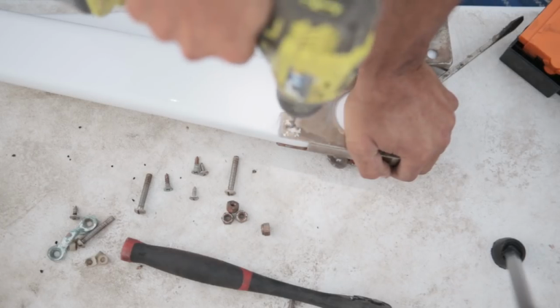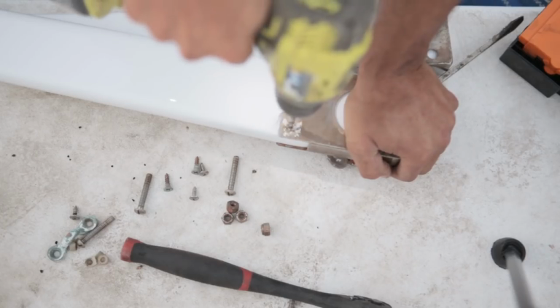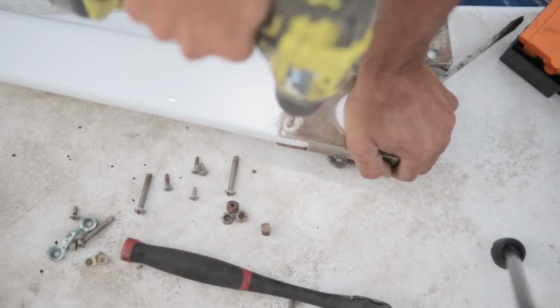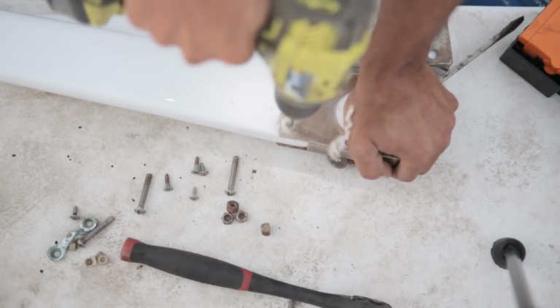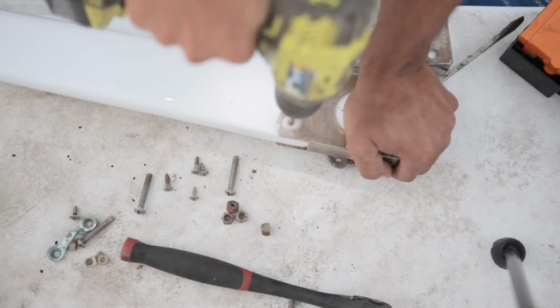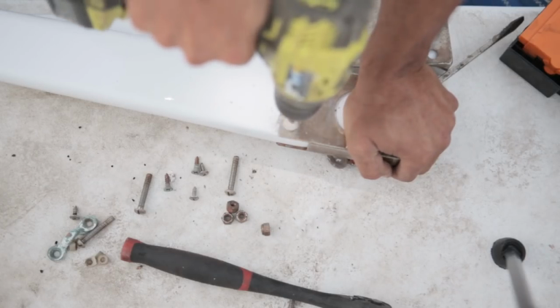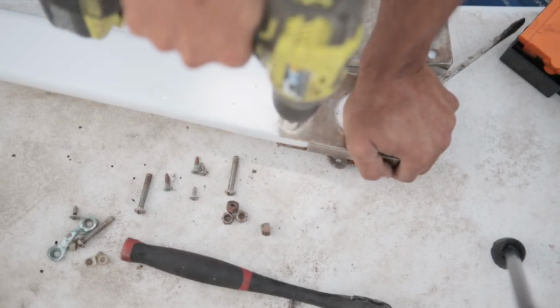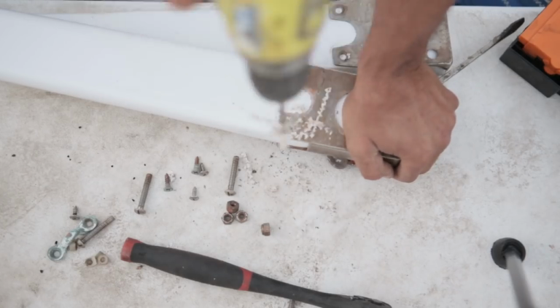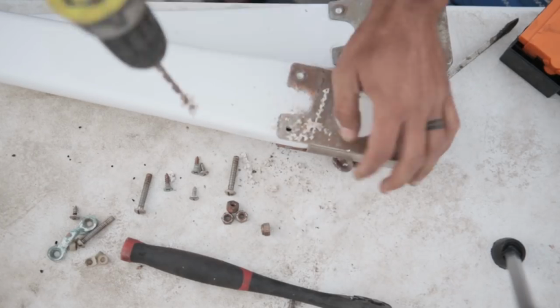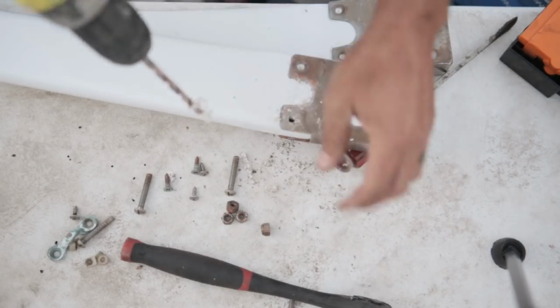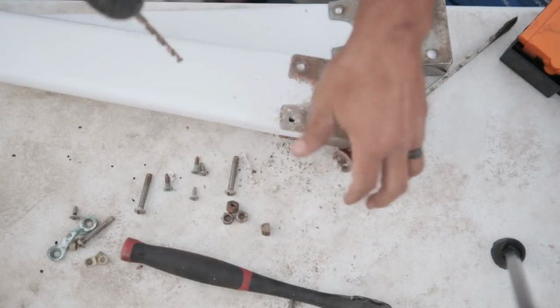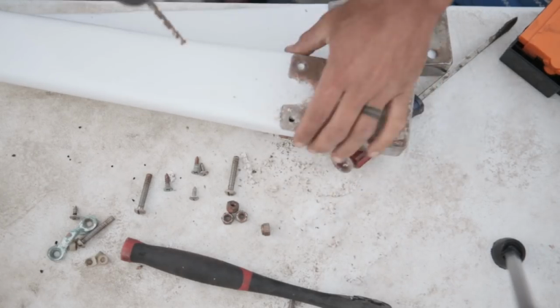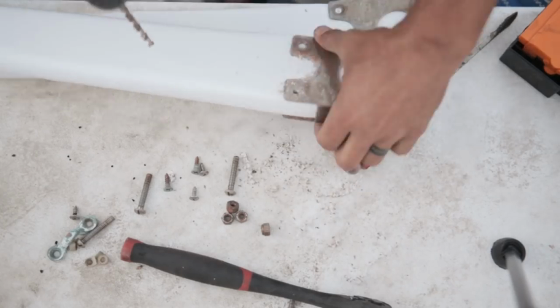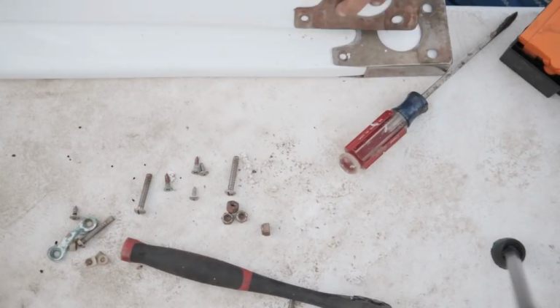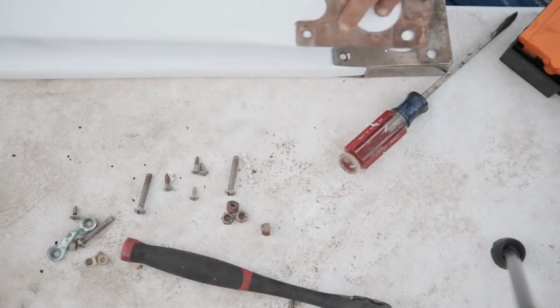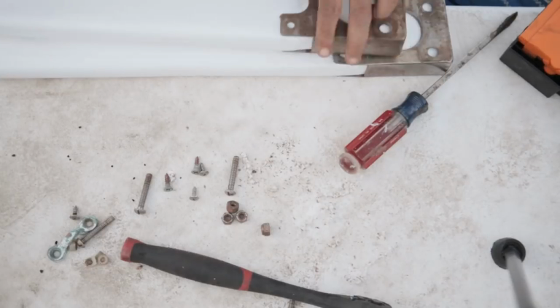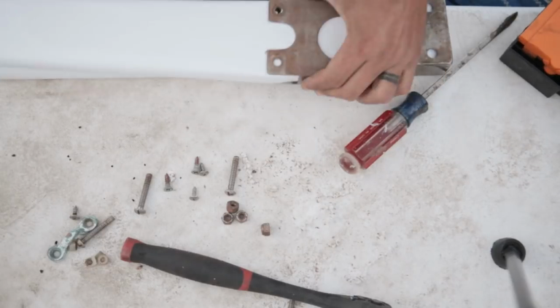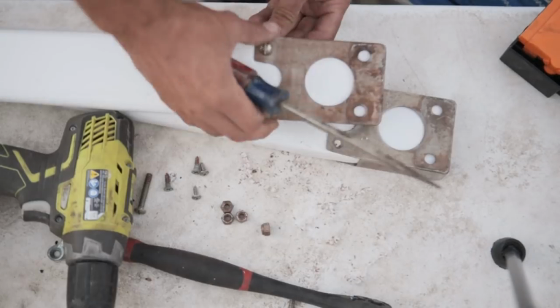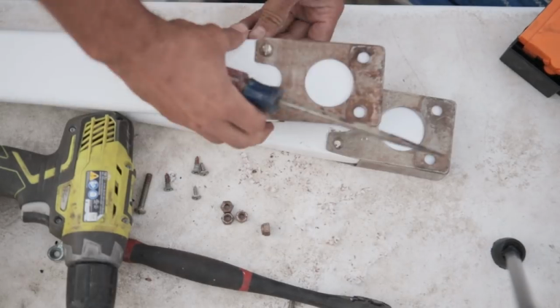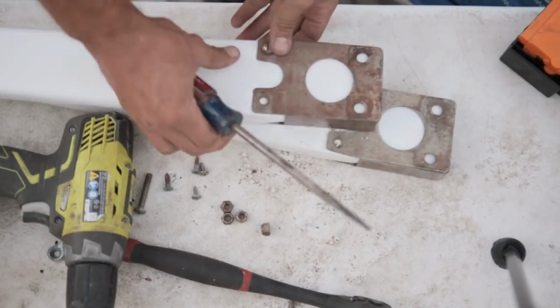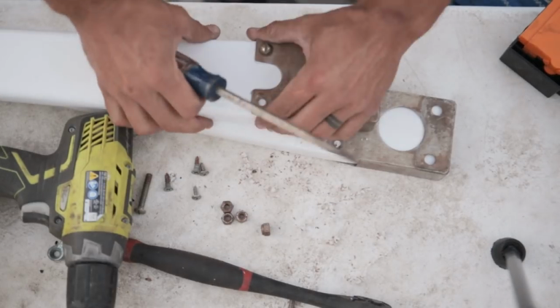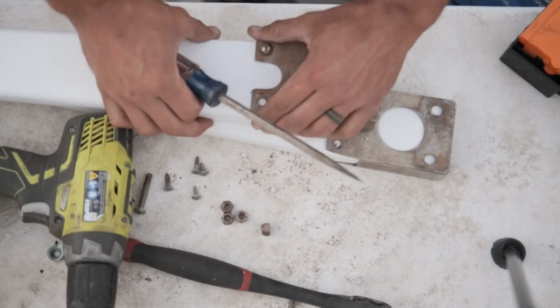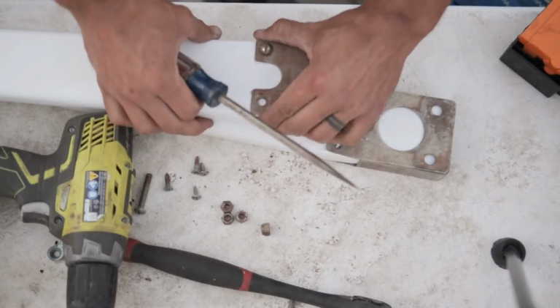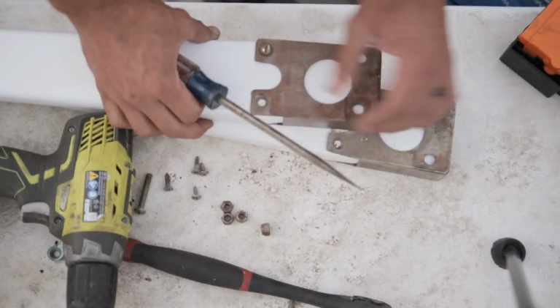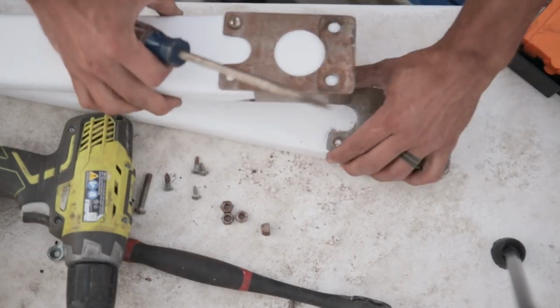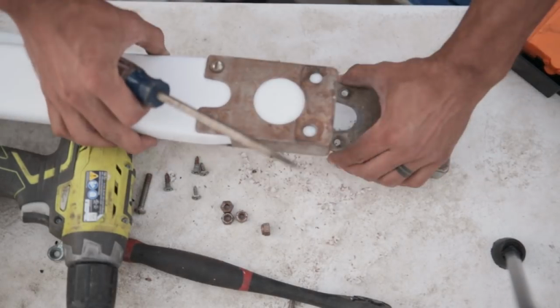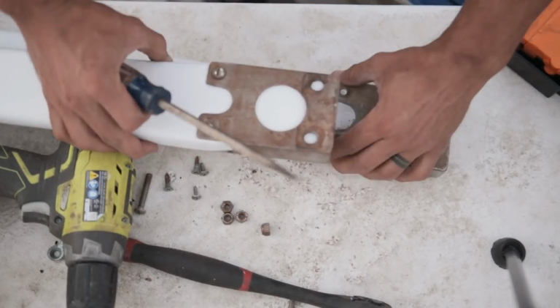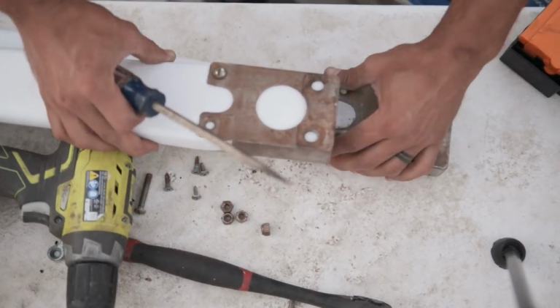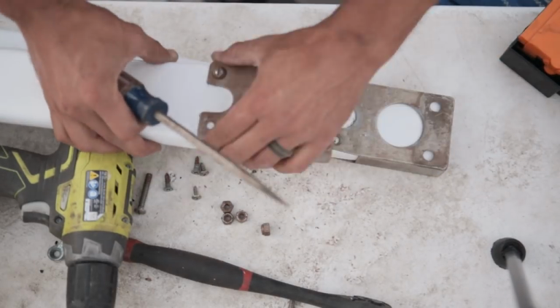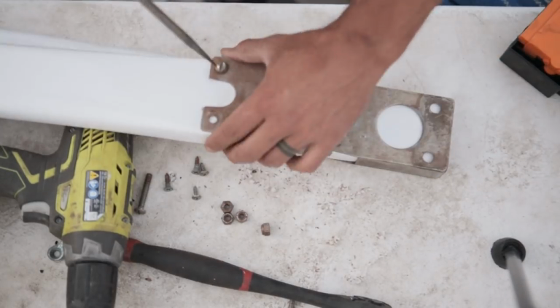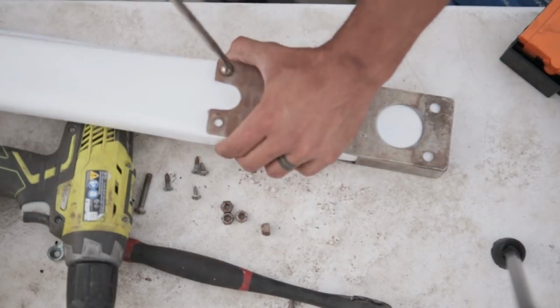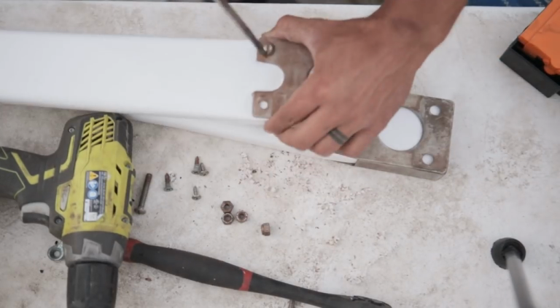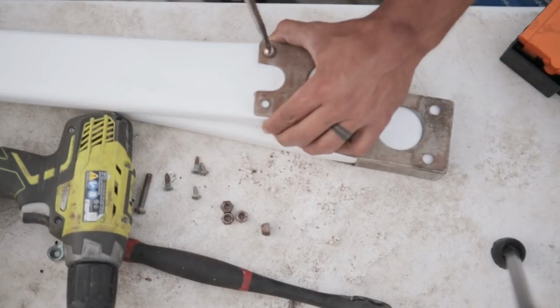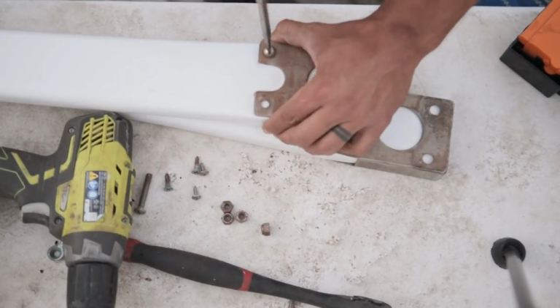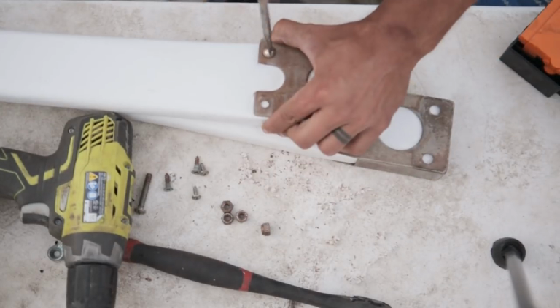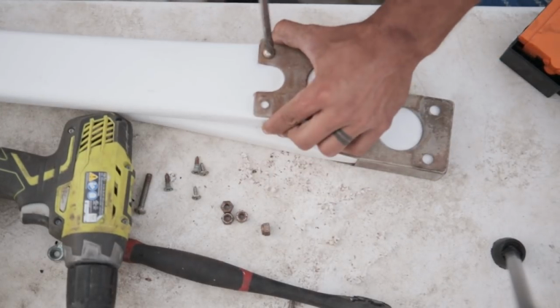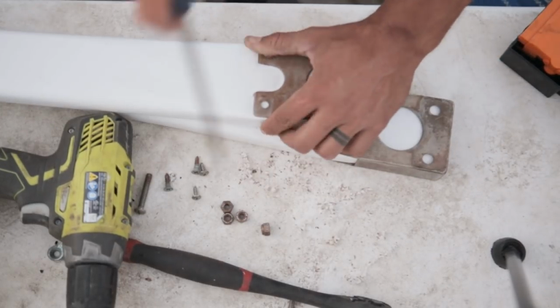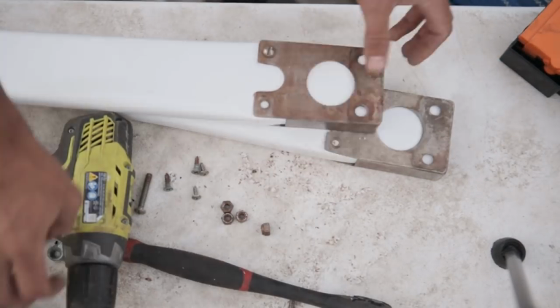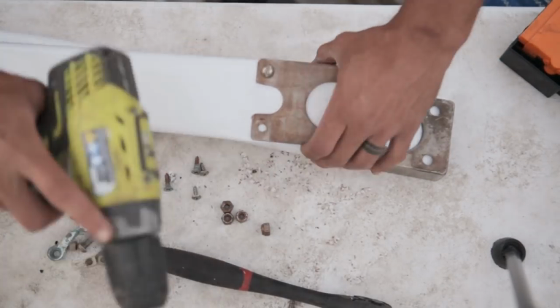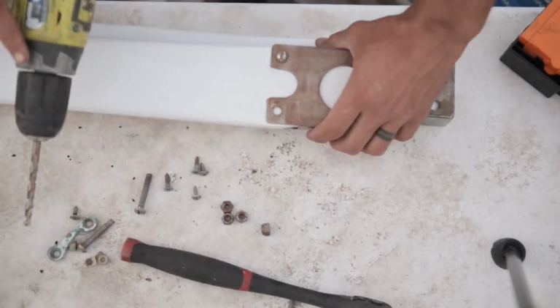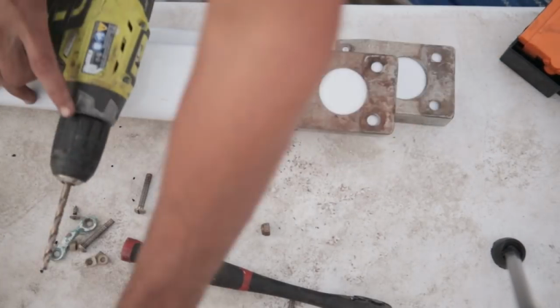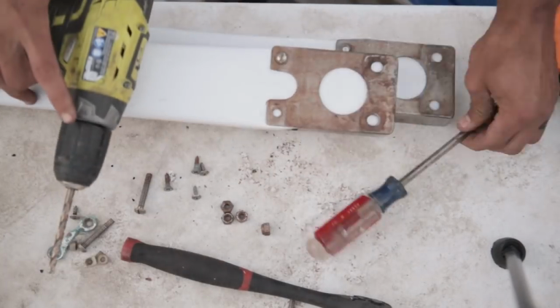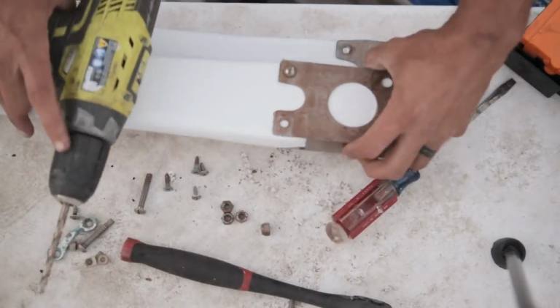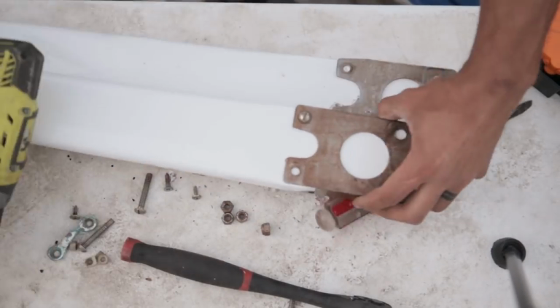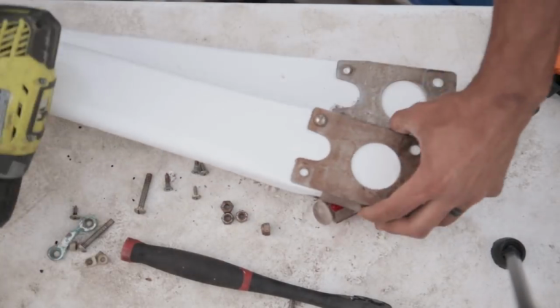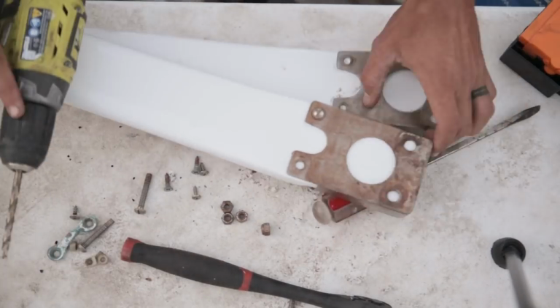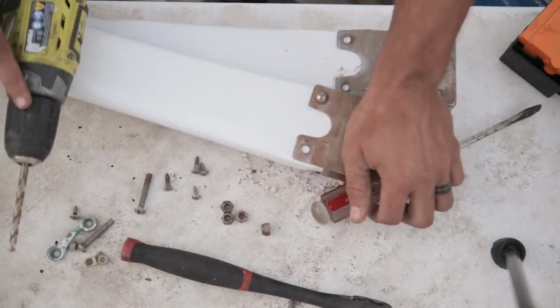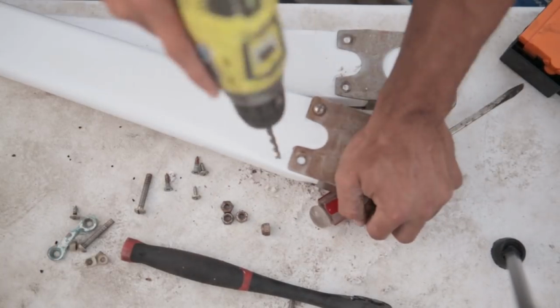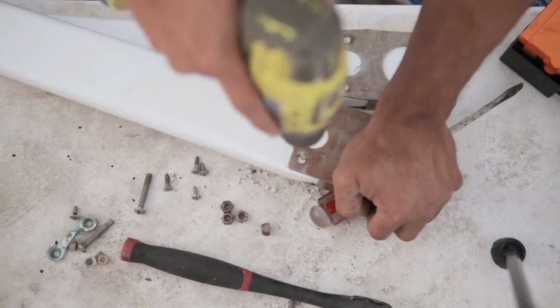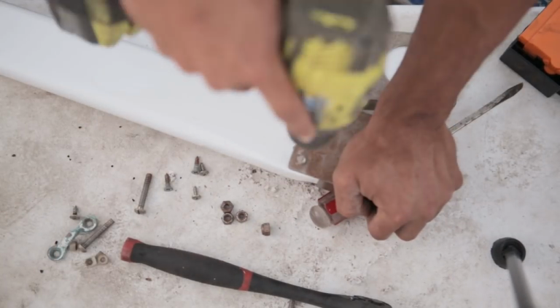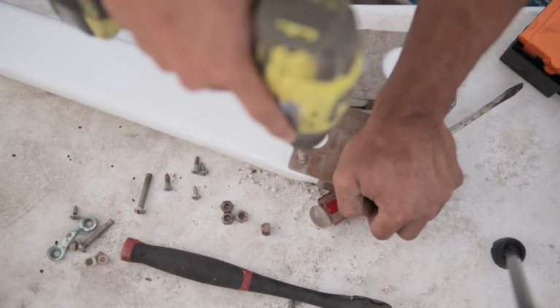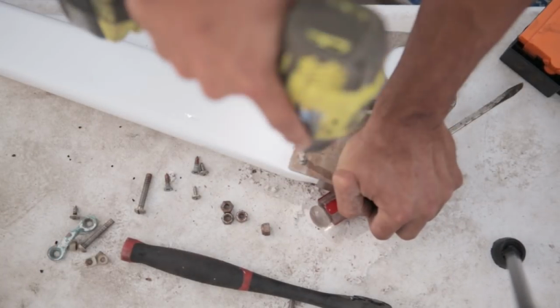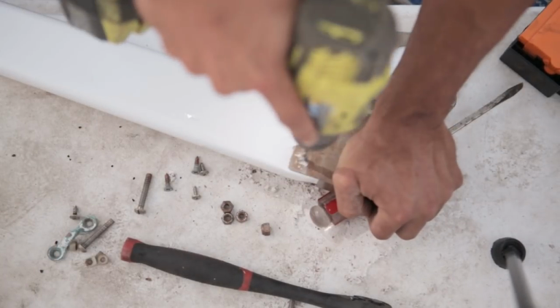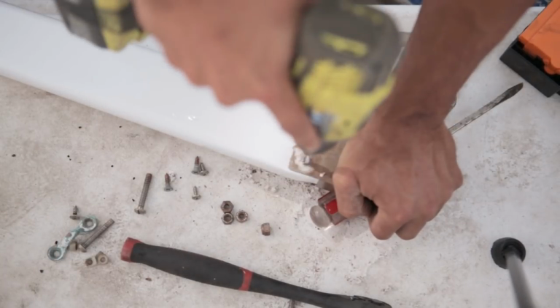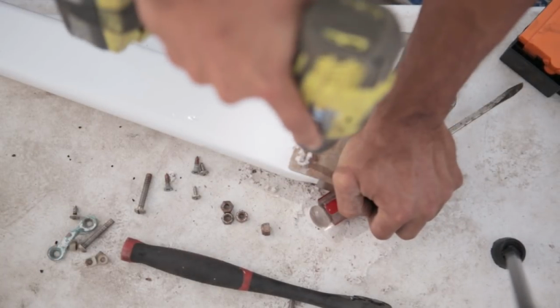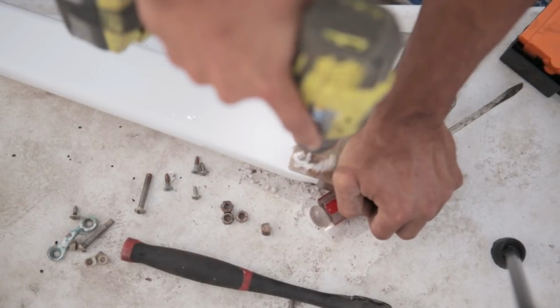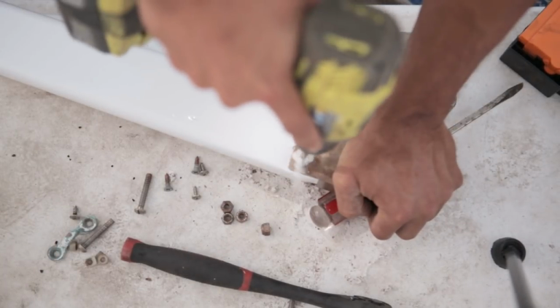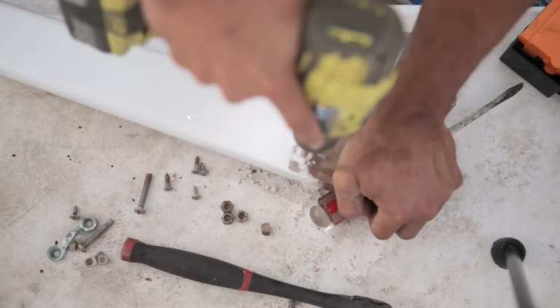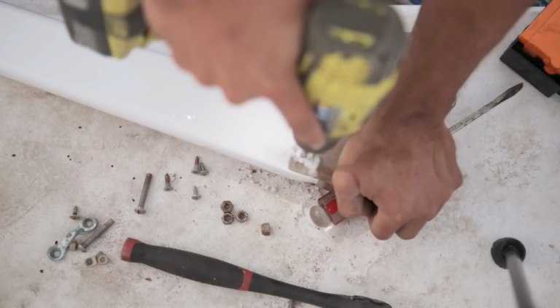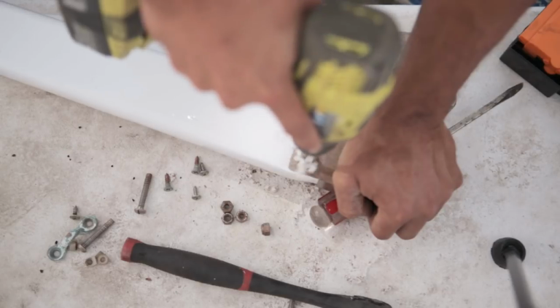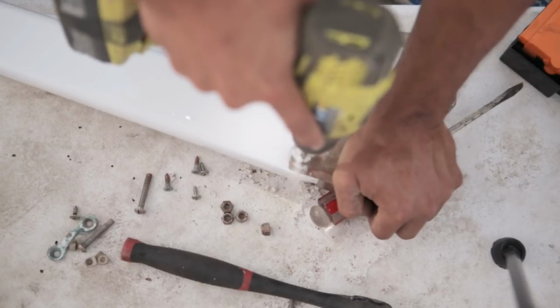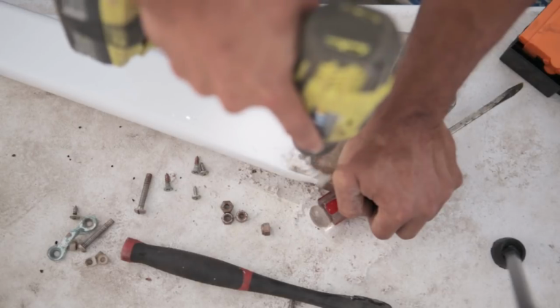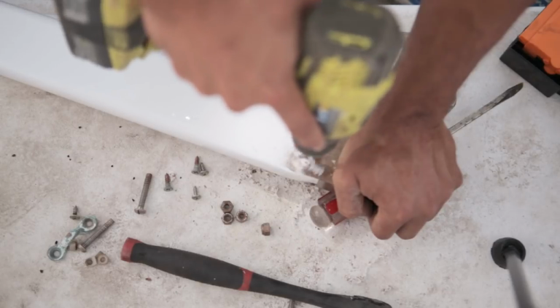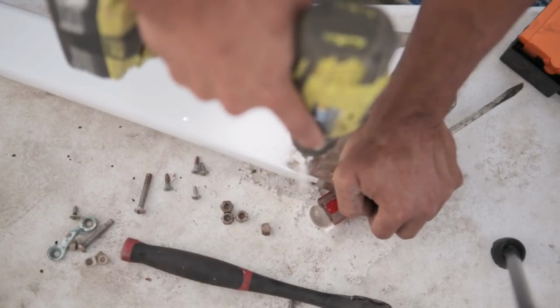Now that the paint's dry, we're putting the hardware back on the spreaders so that when we get the rigging in, we can mount these guys back to the mast.